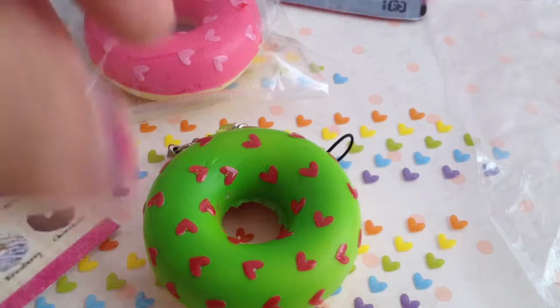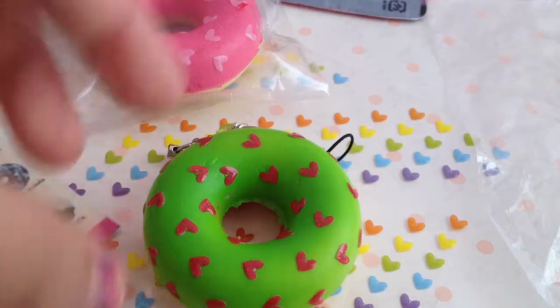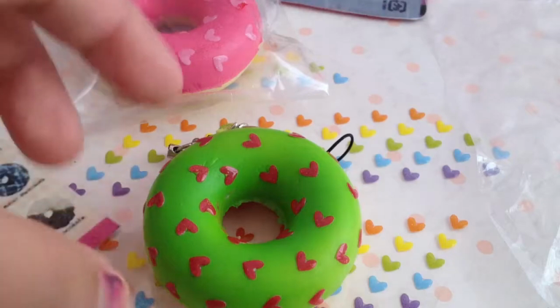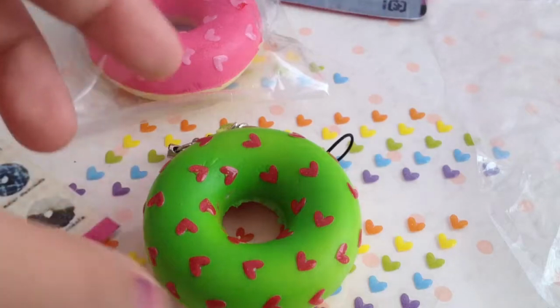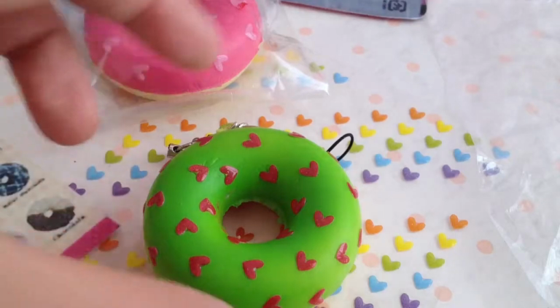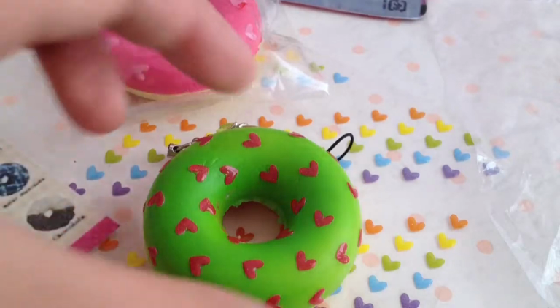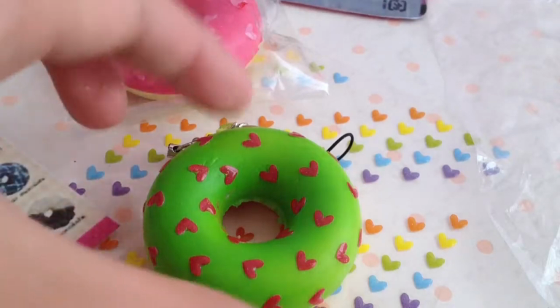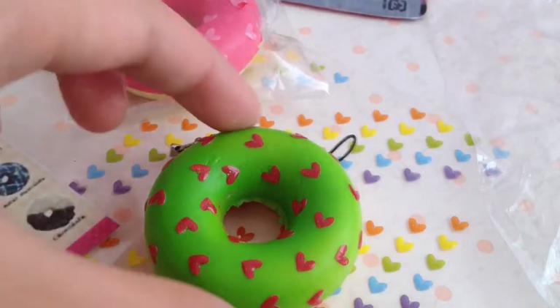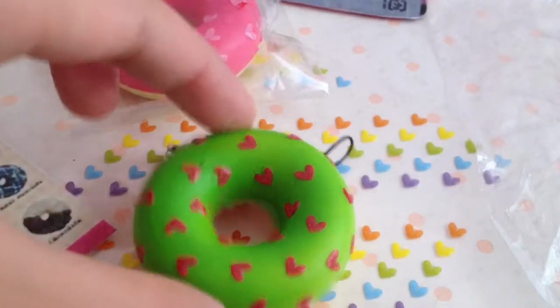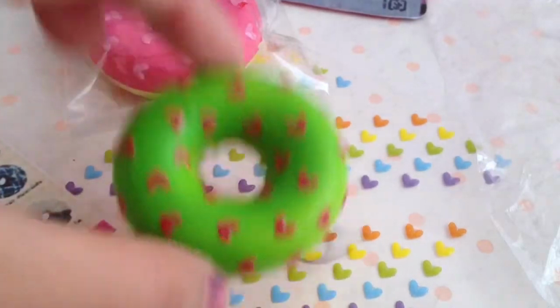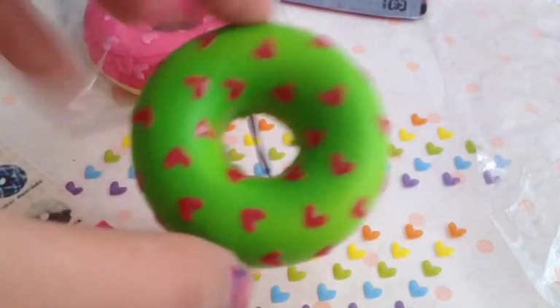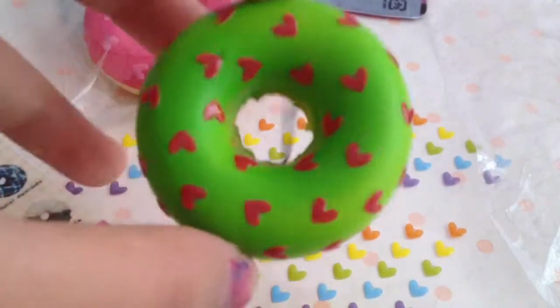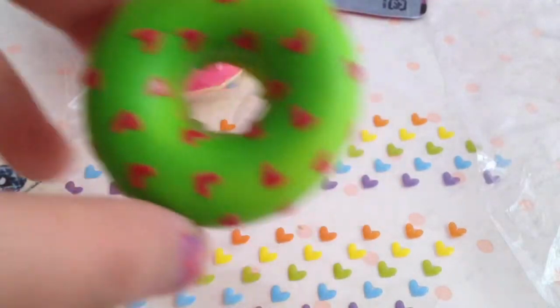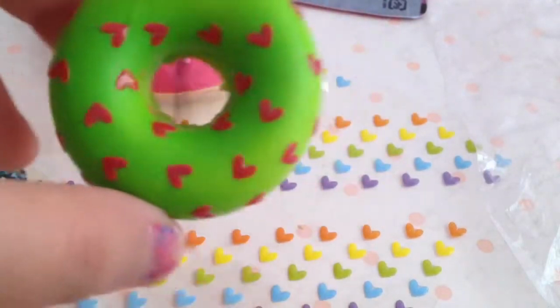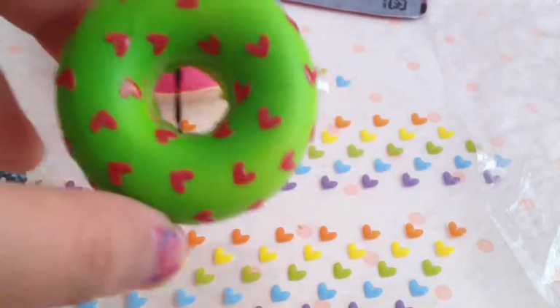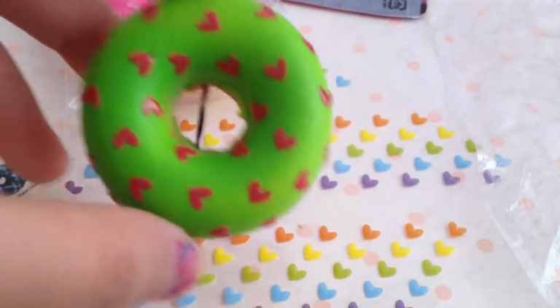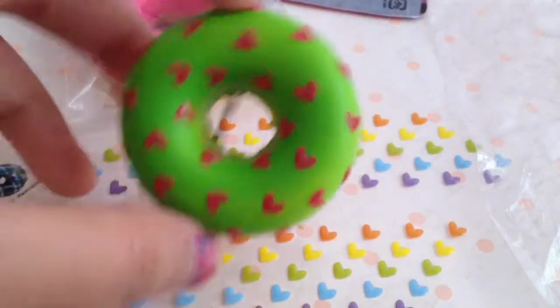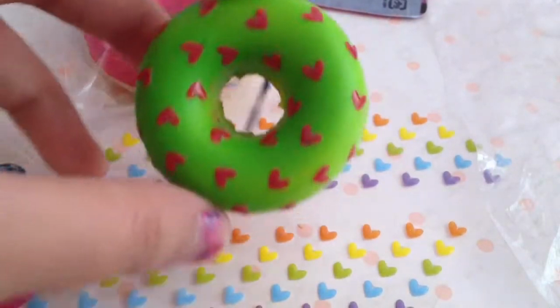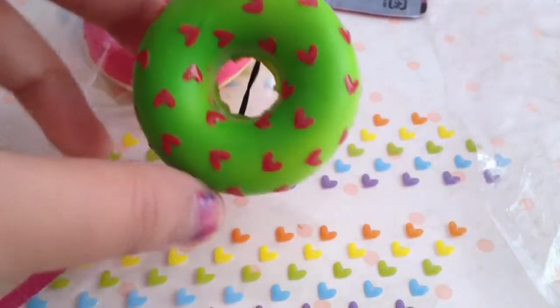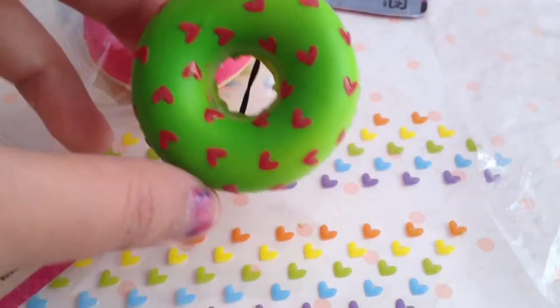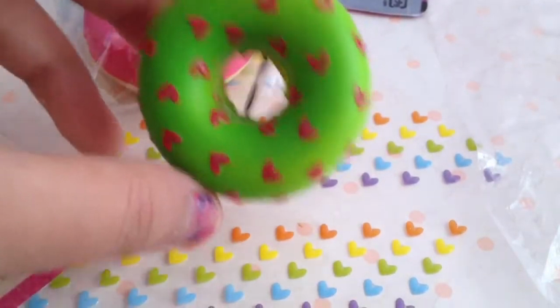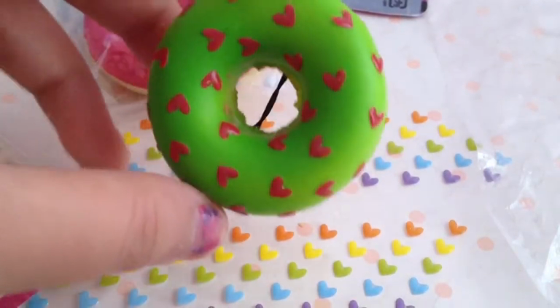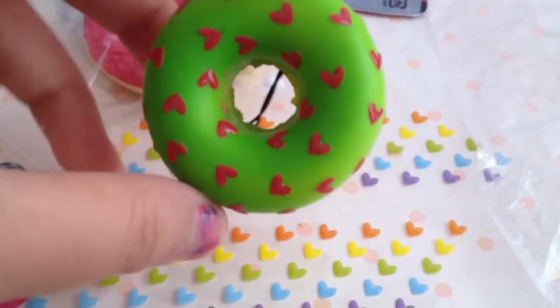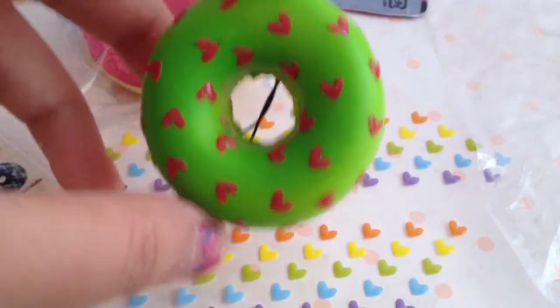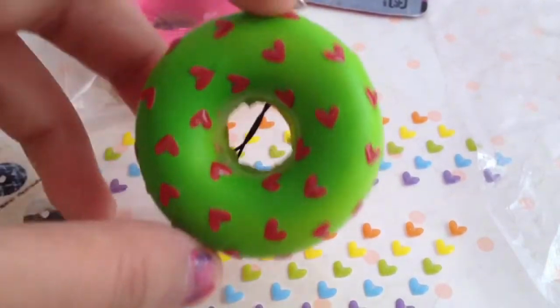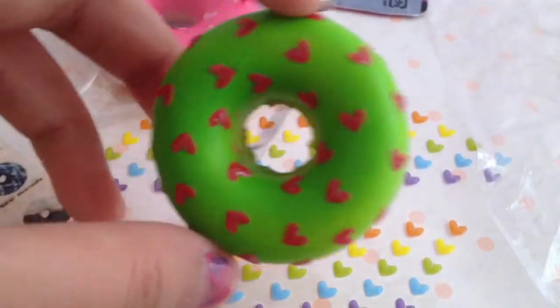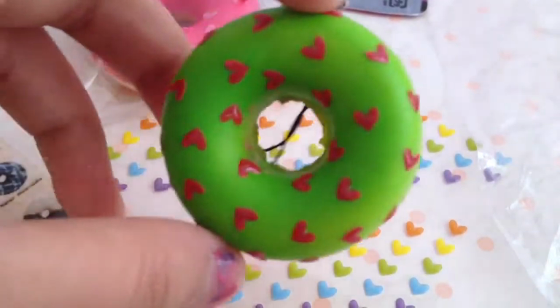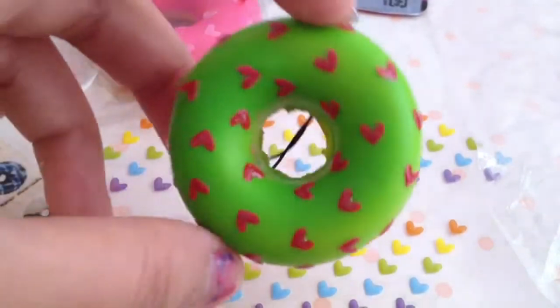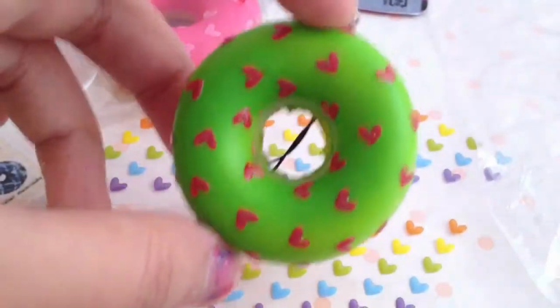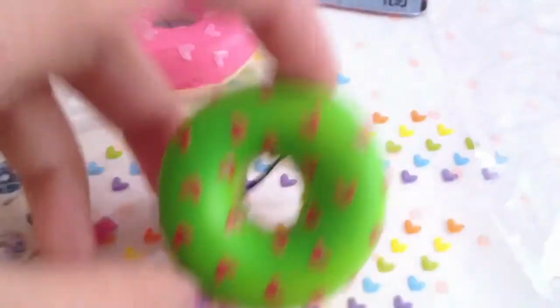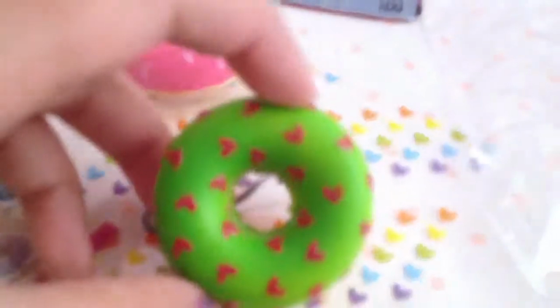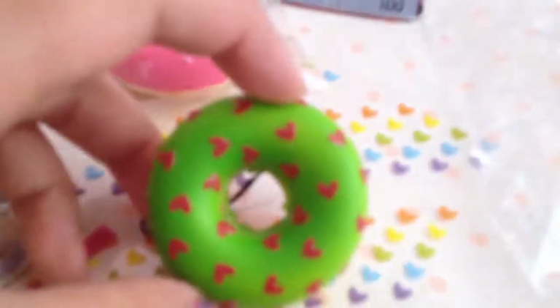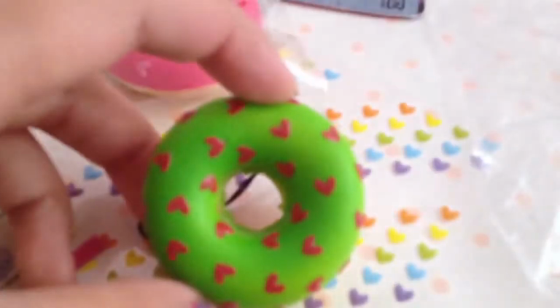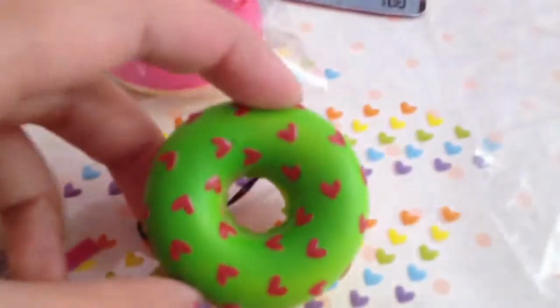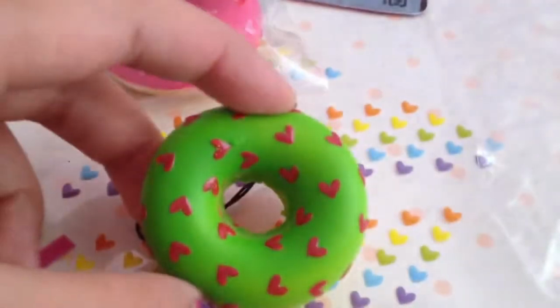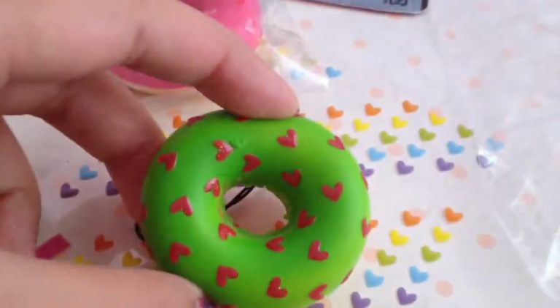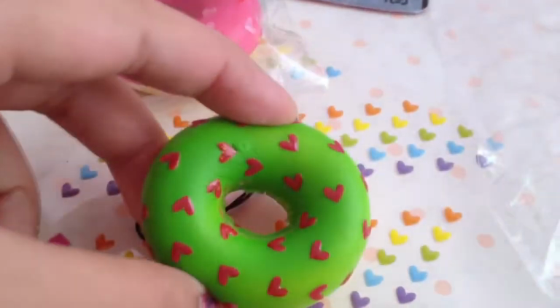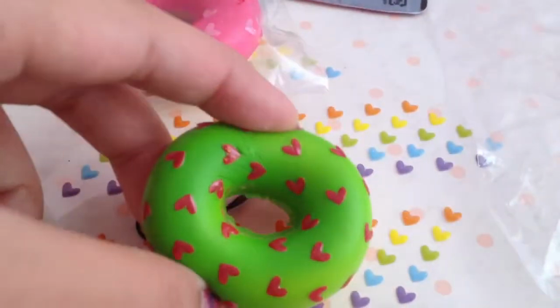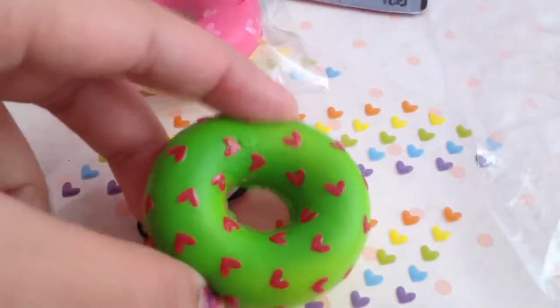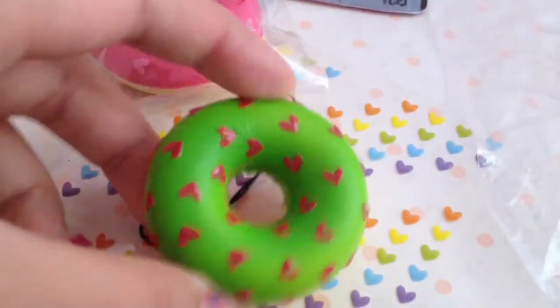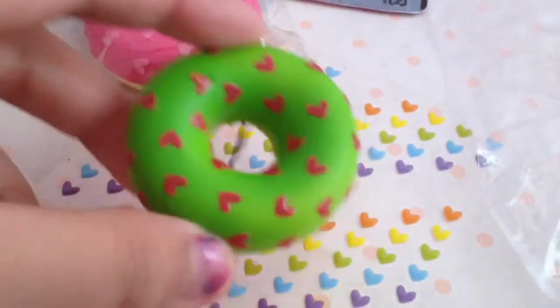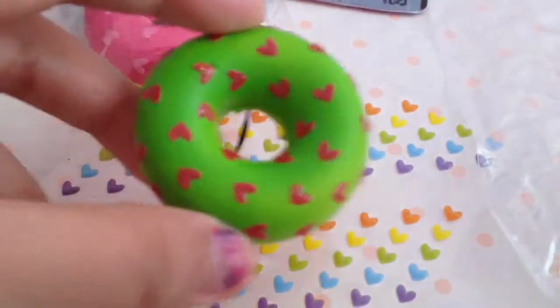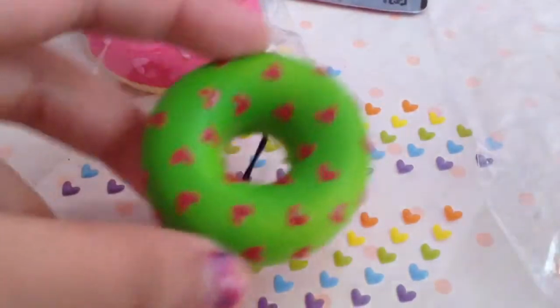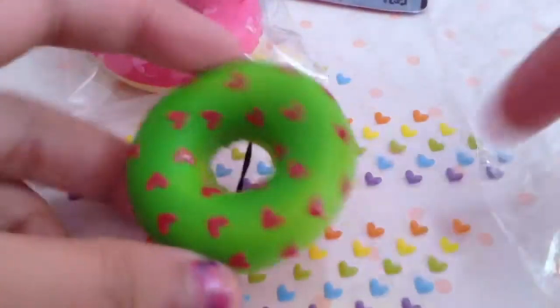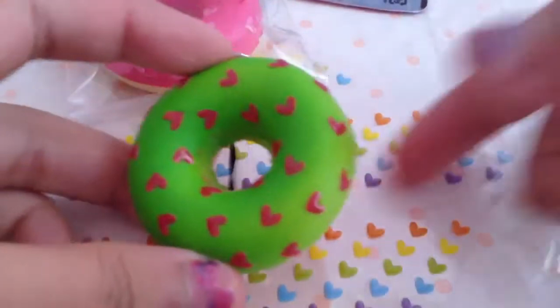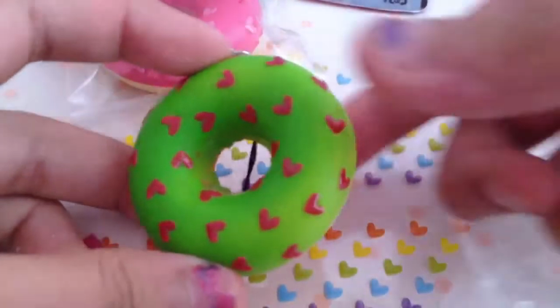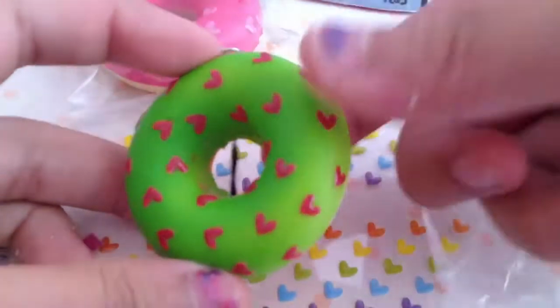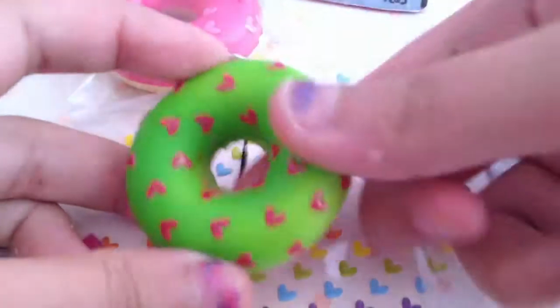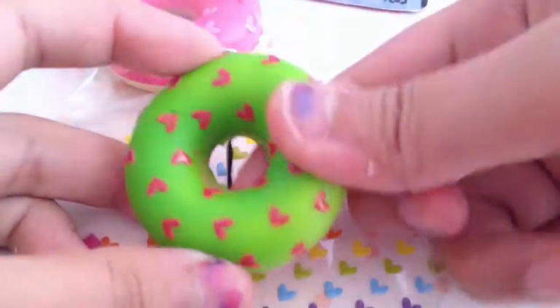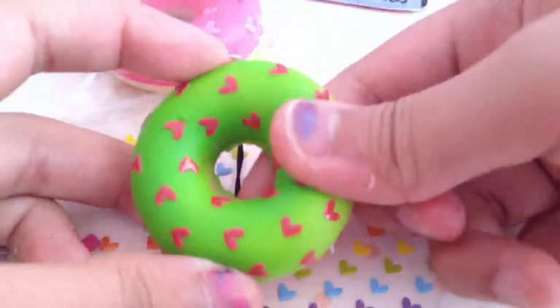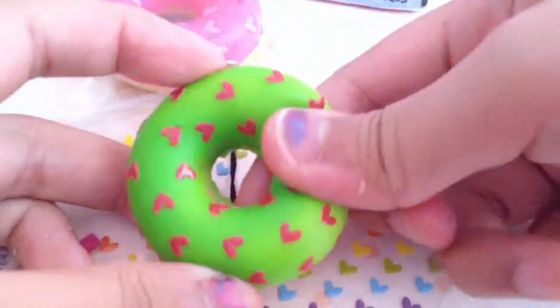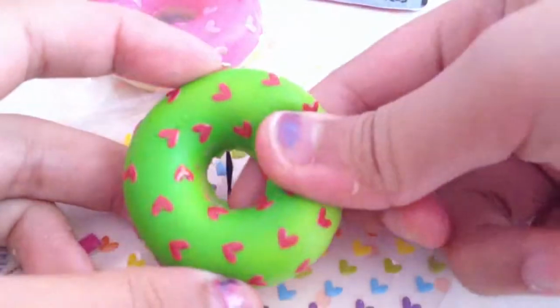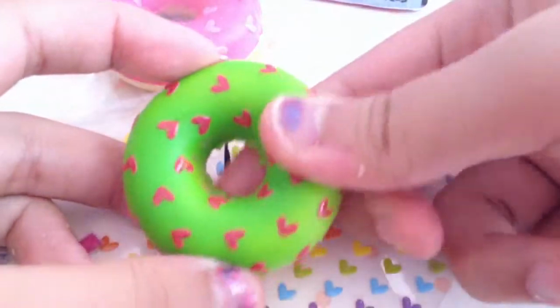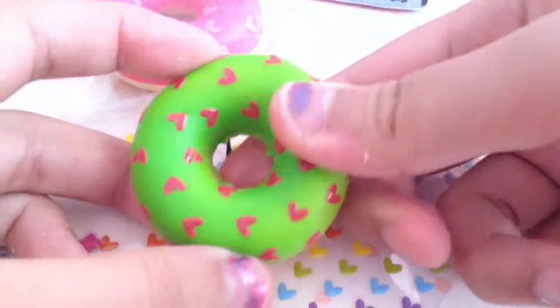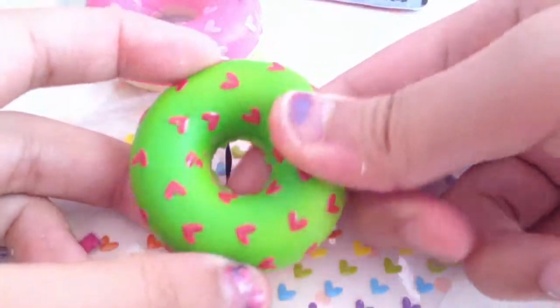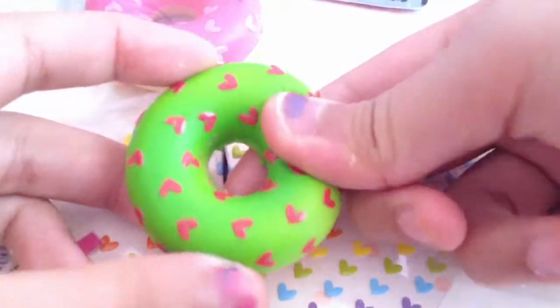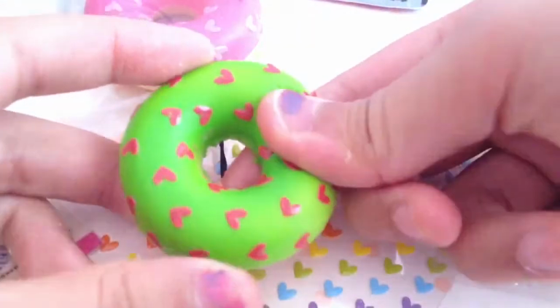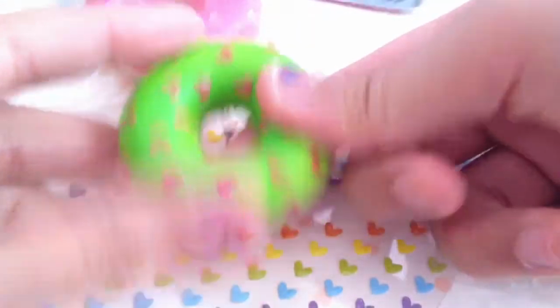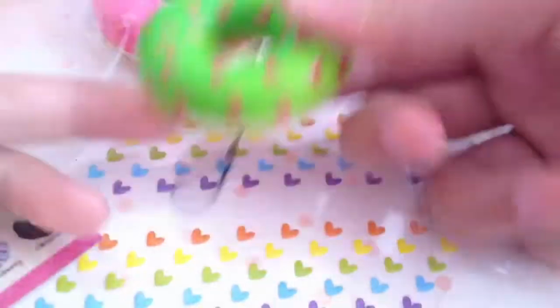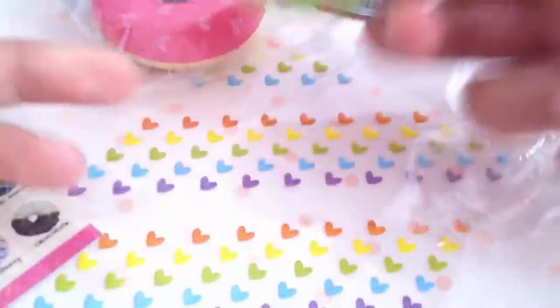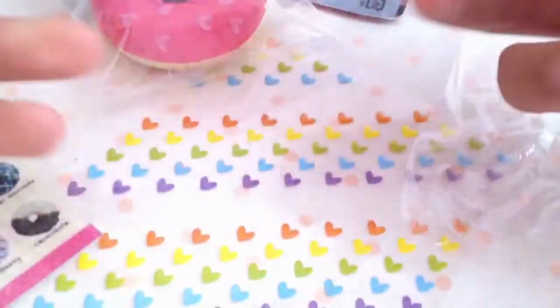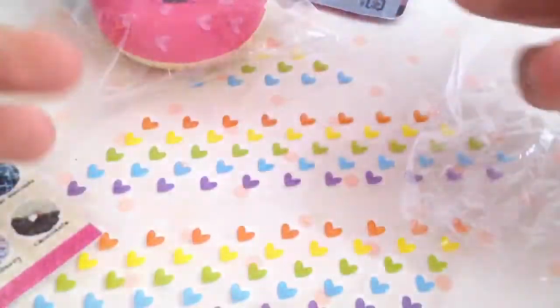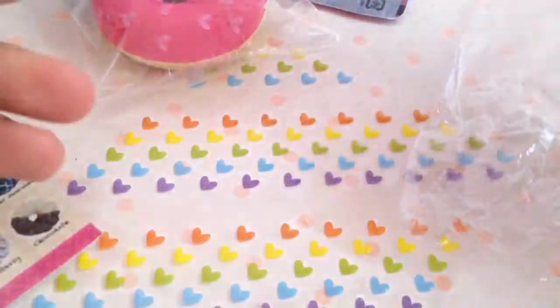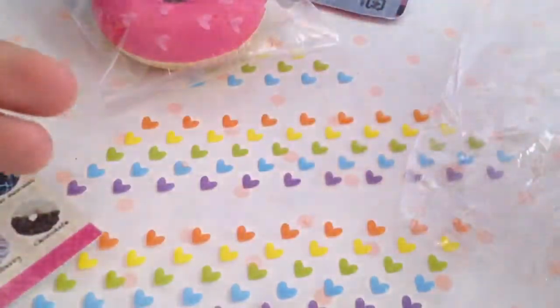Hey guys, so I finished with semi 1.5, the donut one, and it turned out pretty cute.